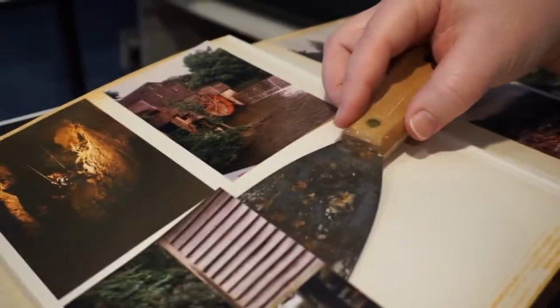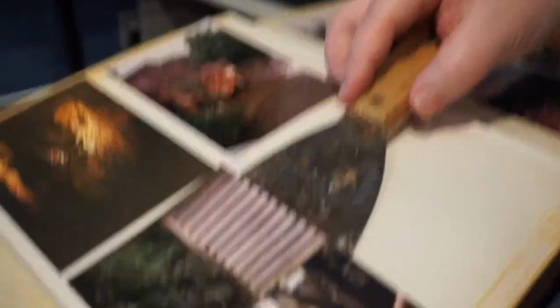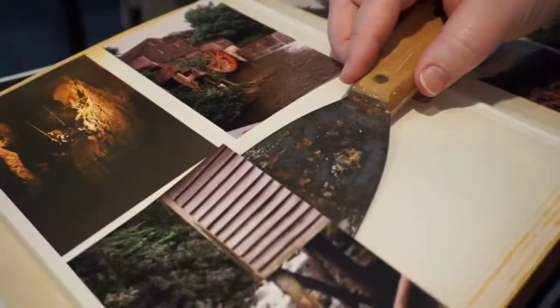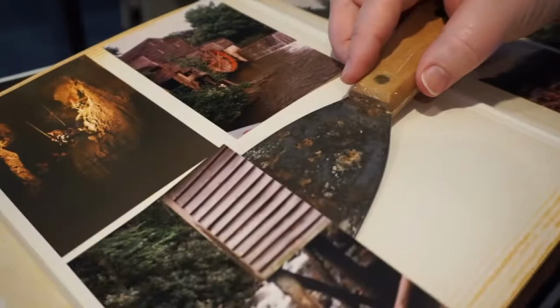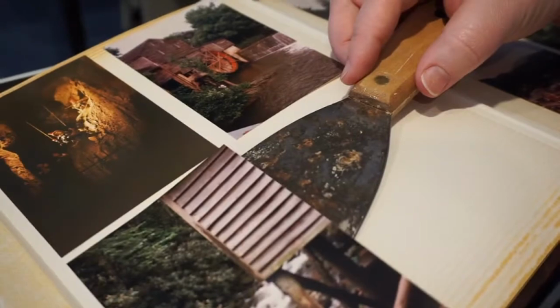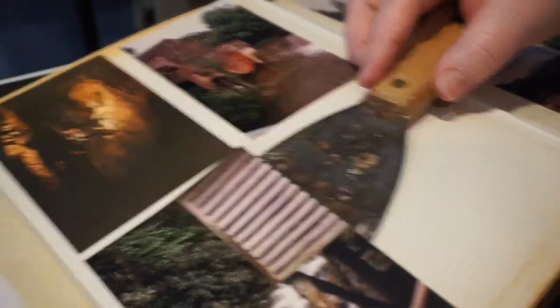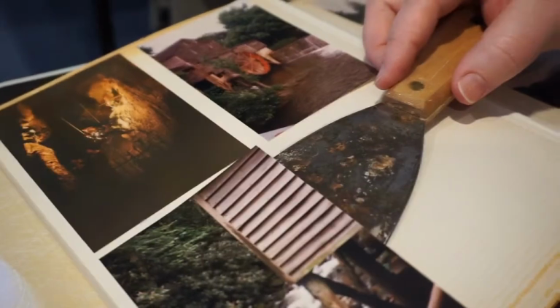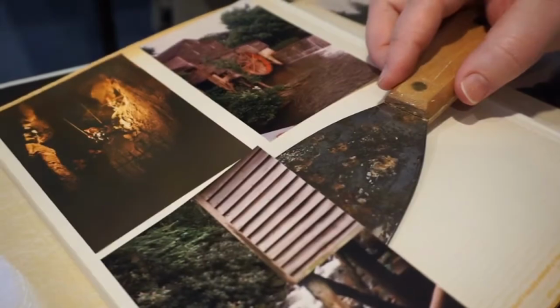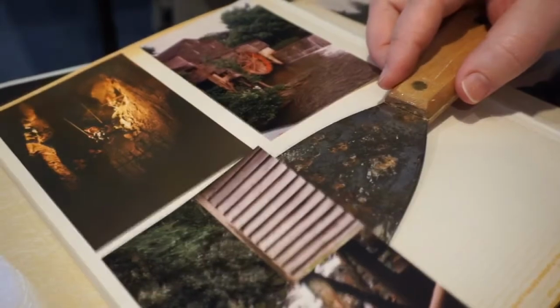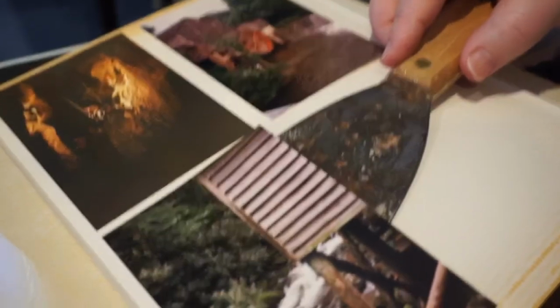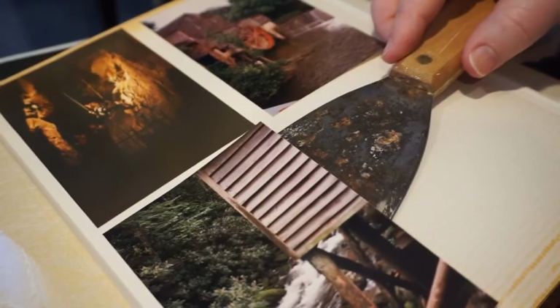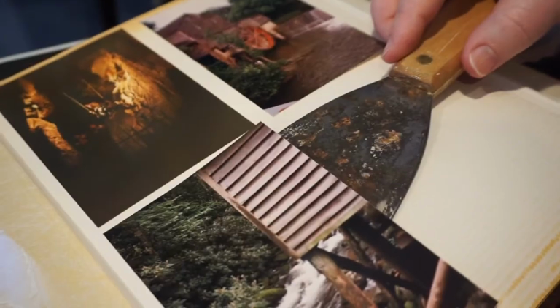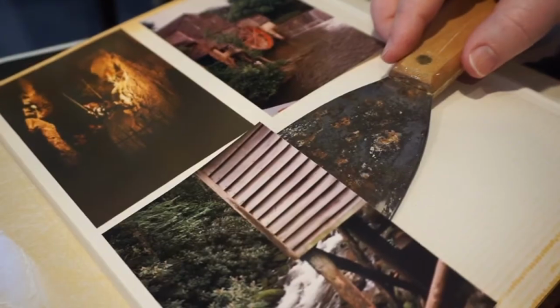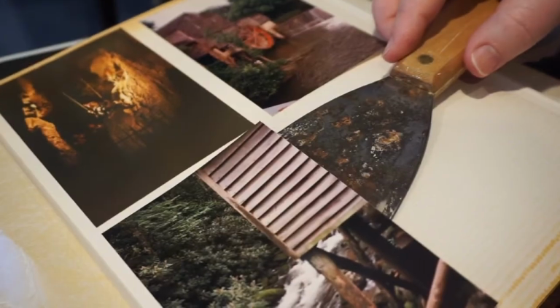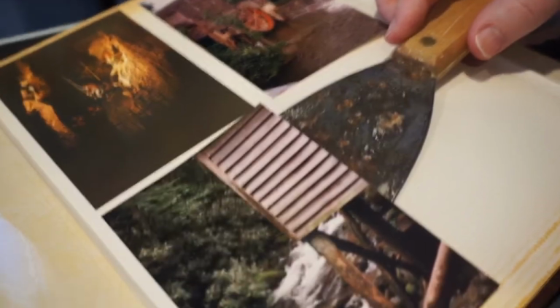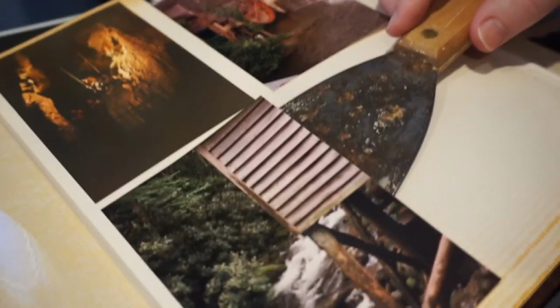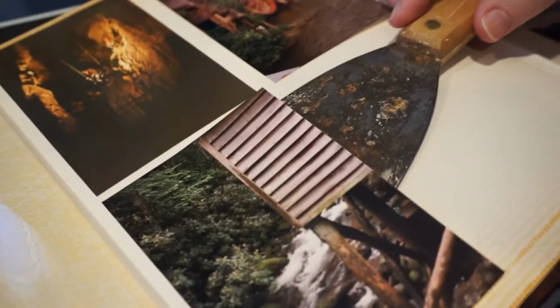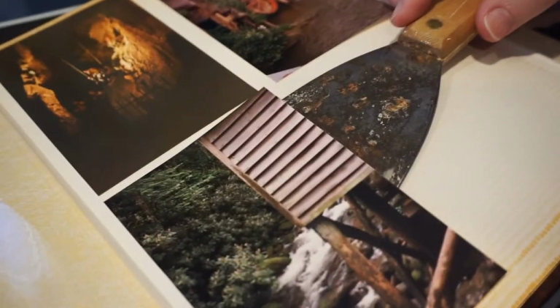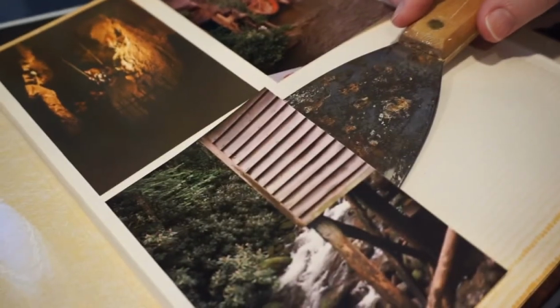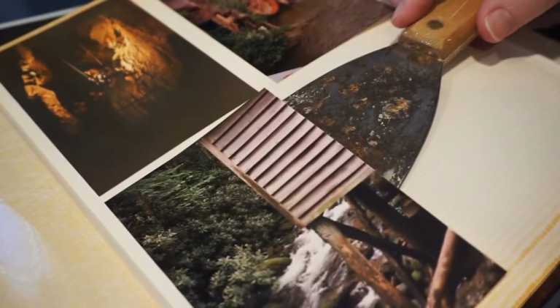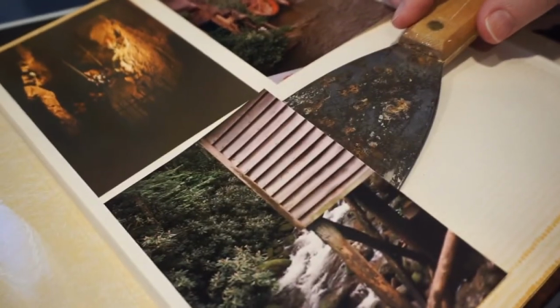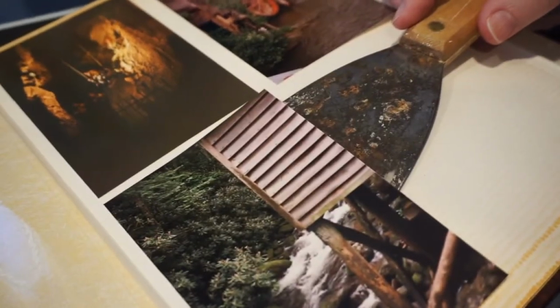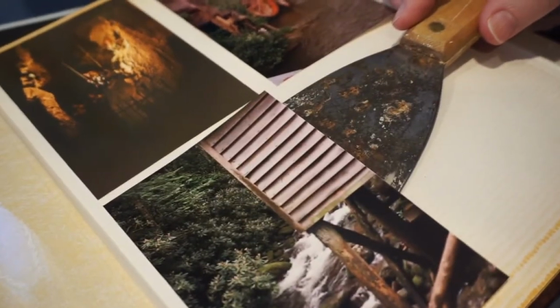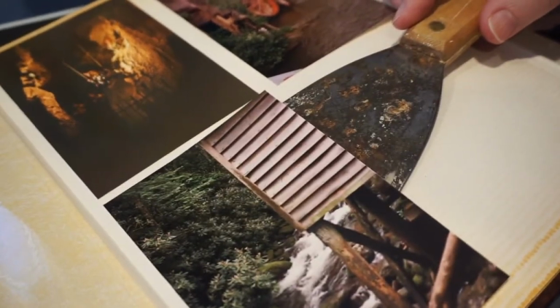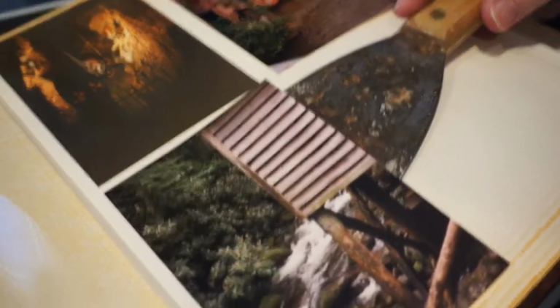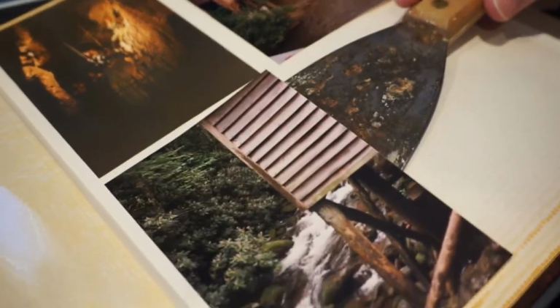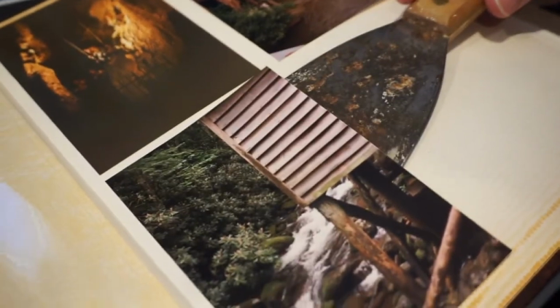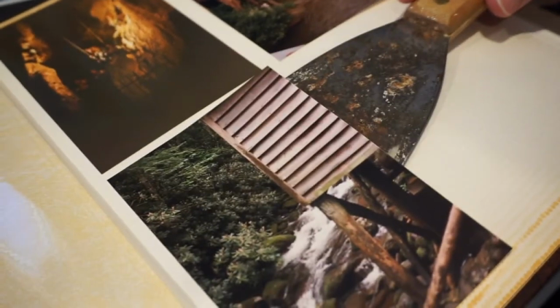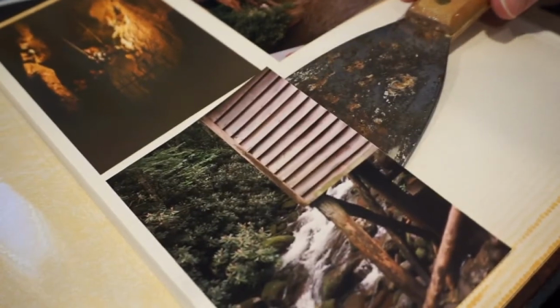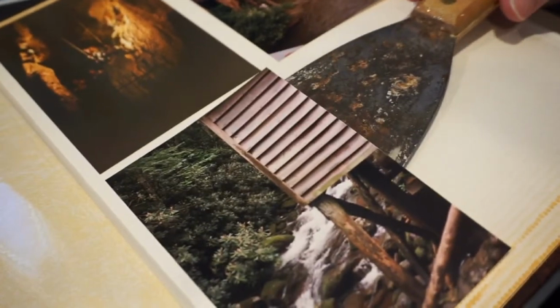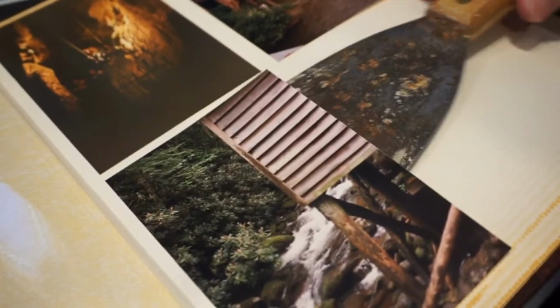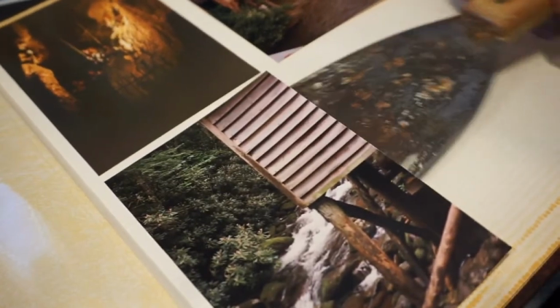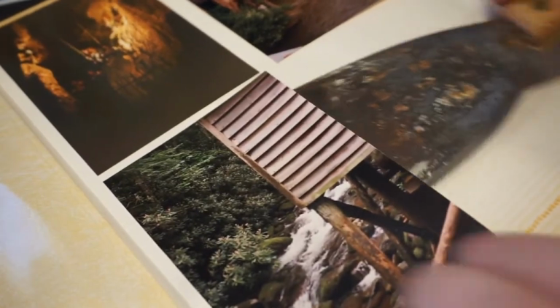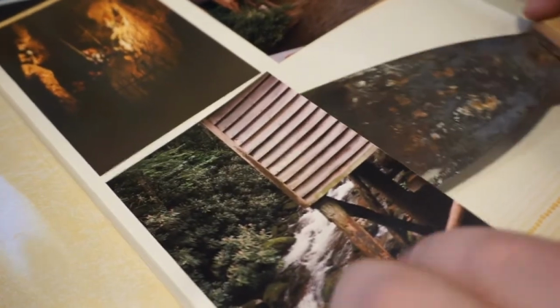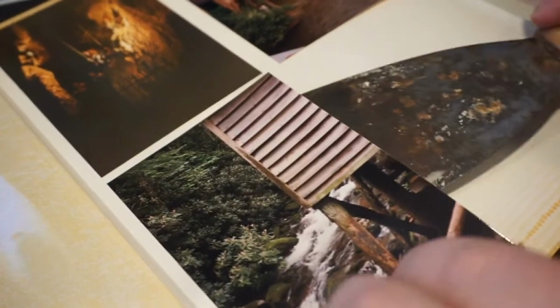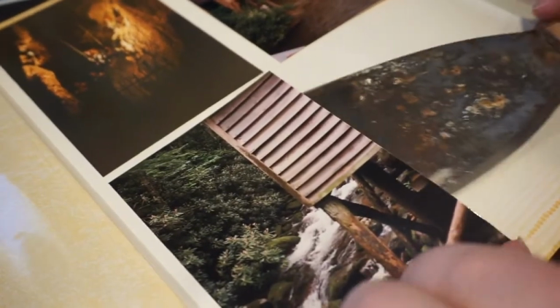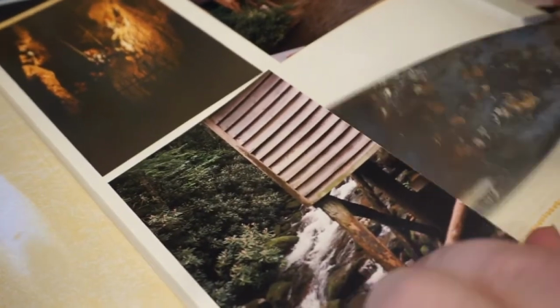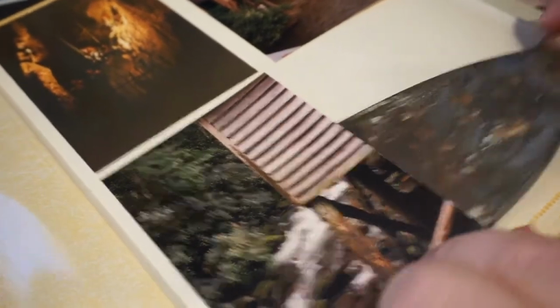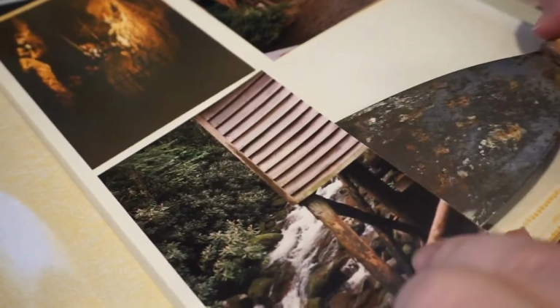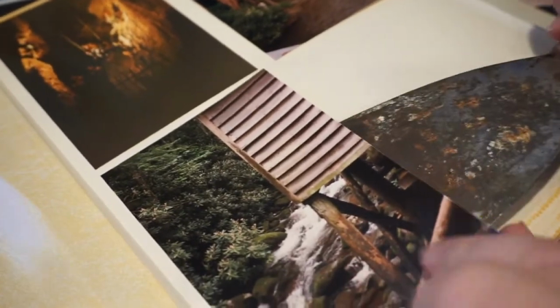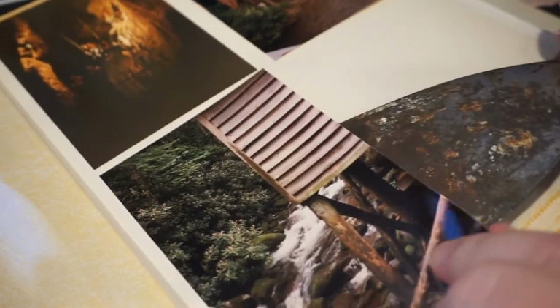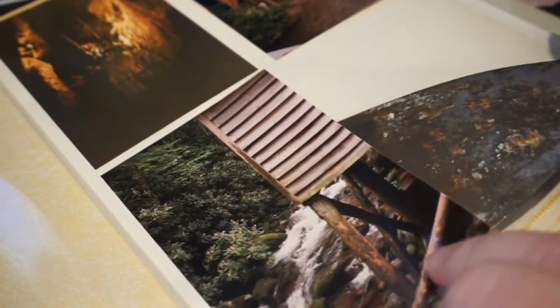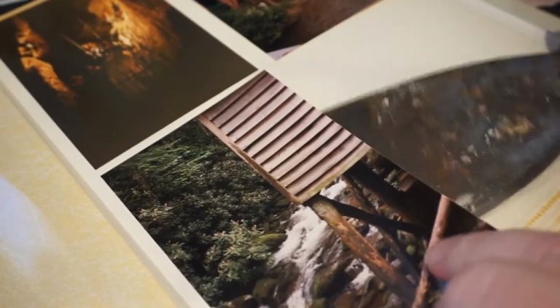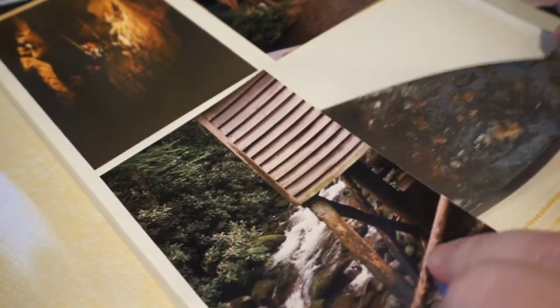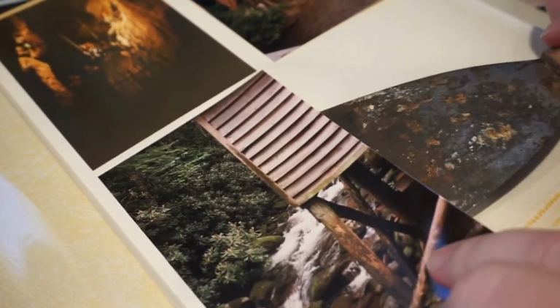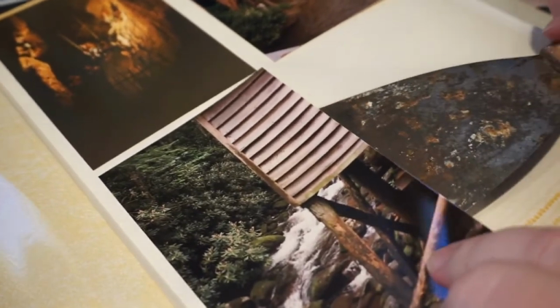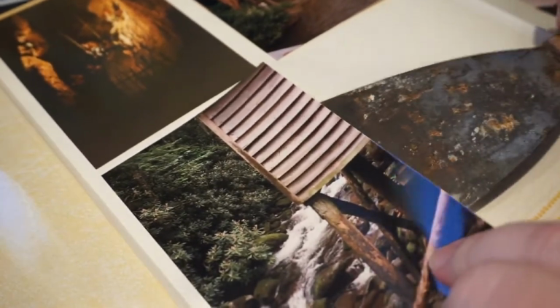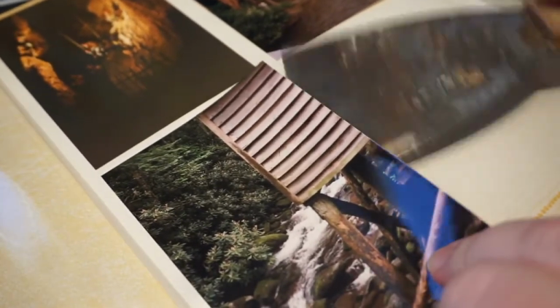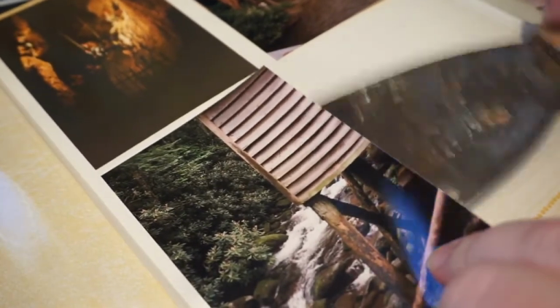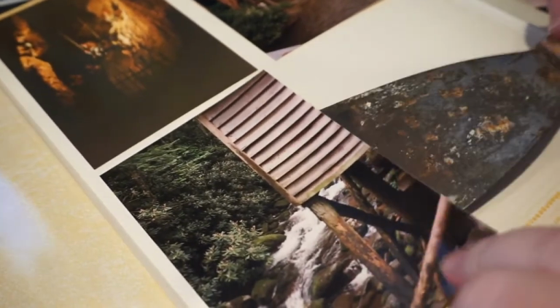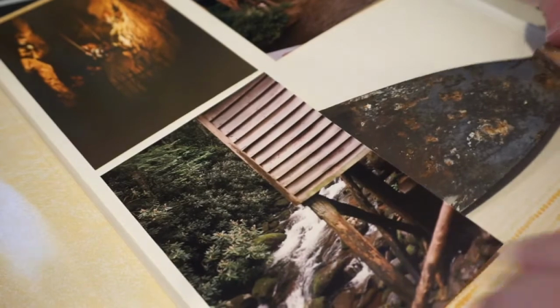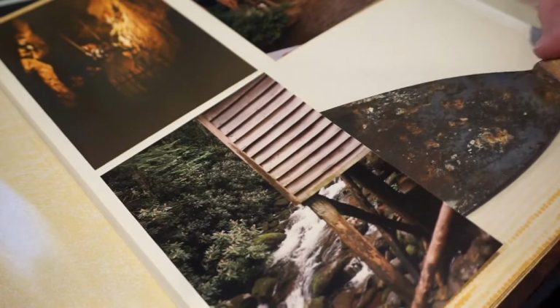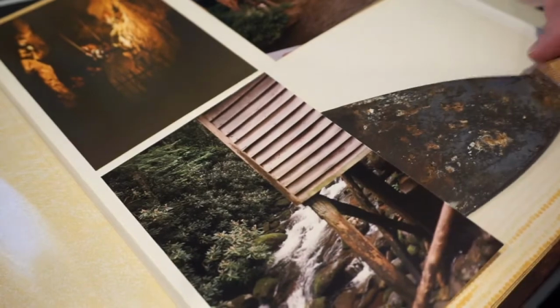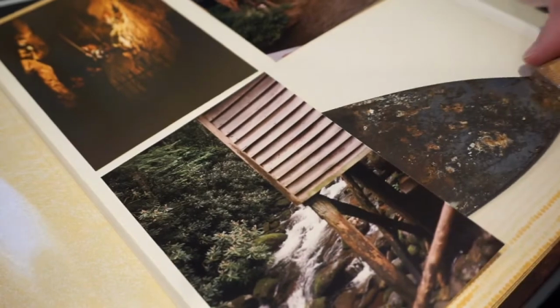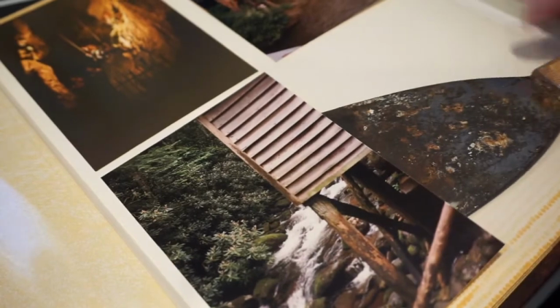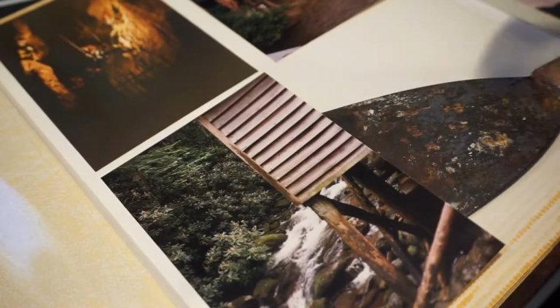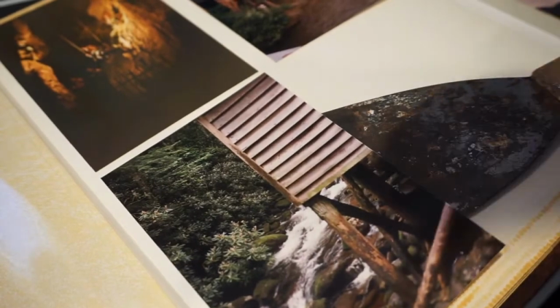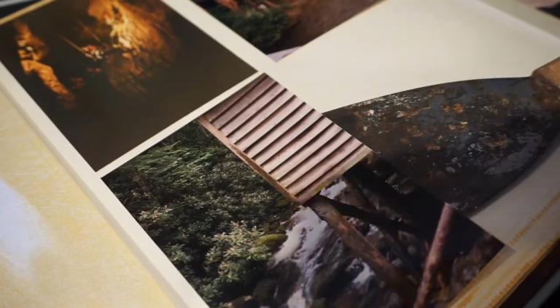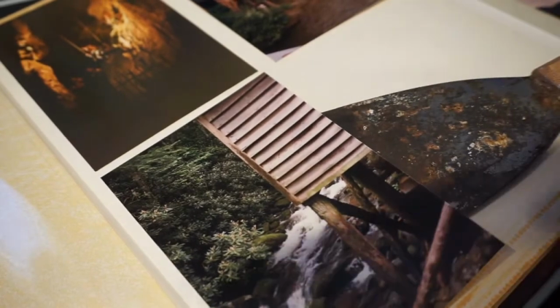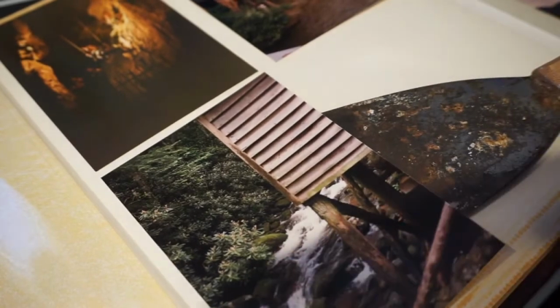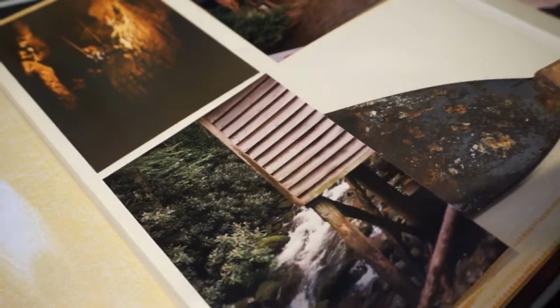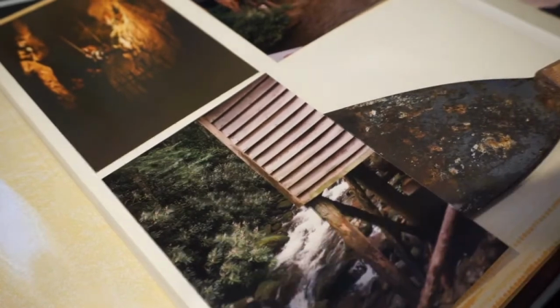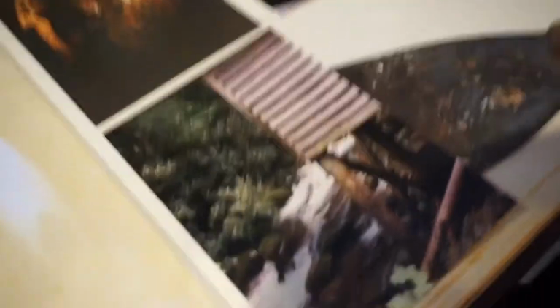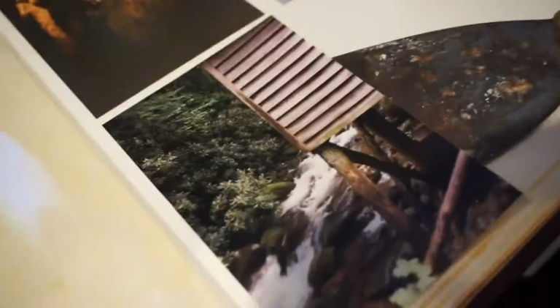Let me show you exactly what happens when you have a sticky photo. This one's kind of sticking. I don't know if you can see this or not.